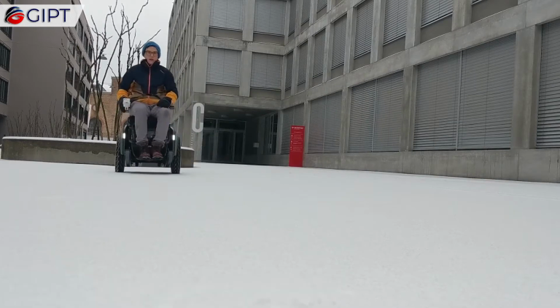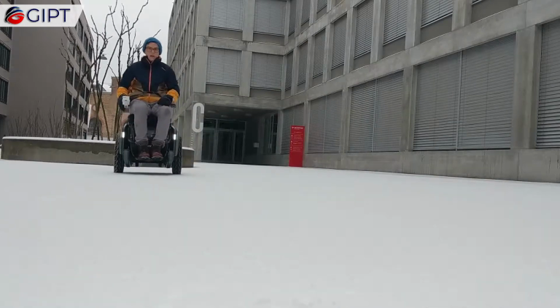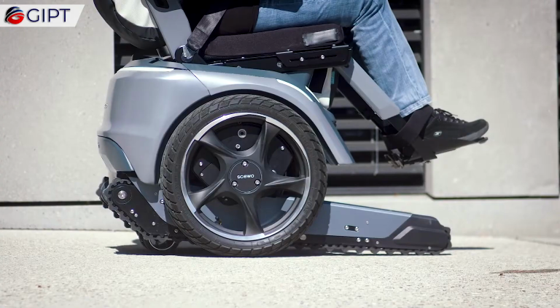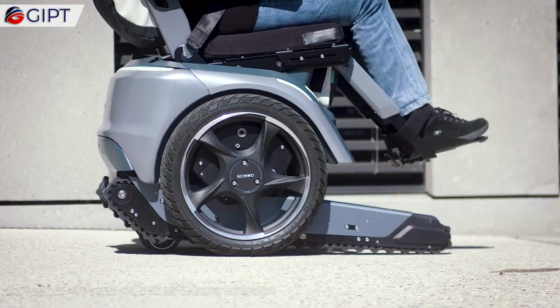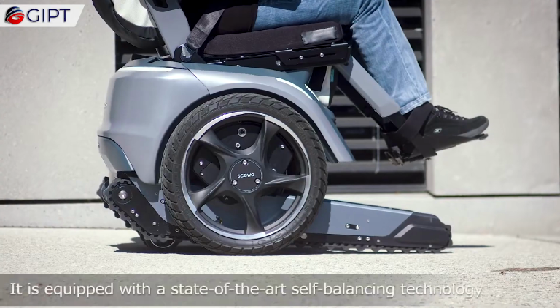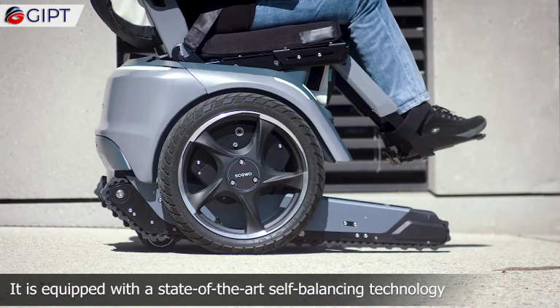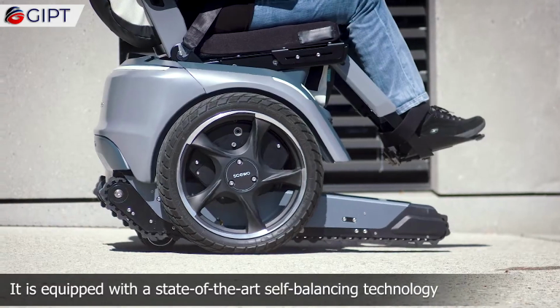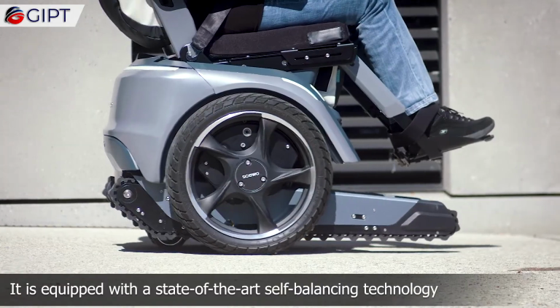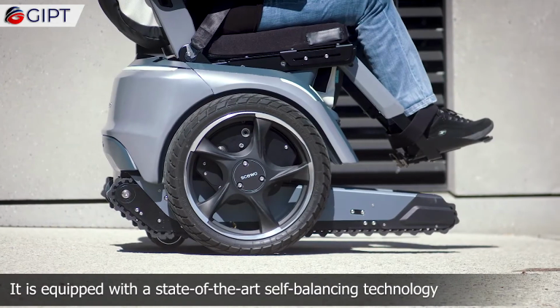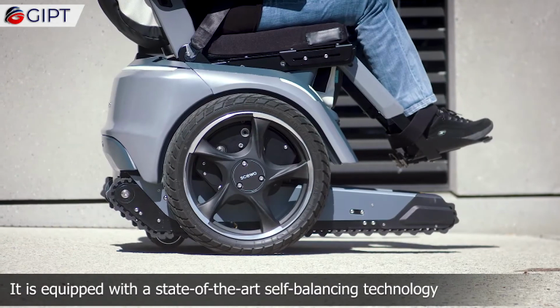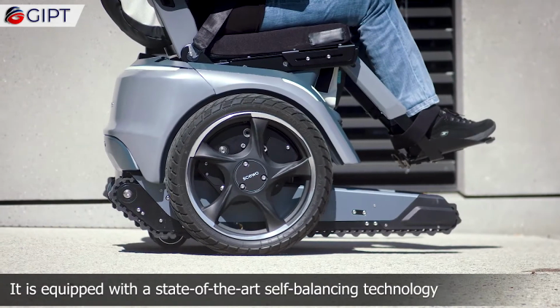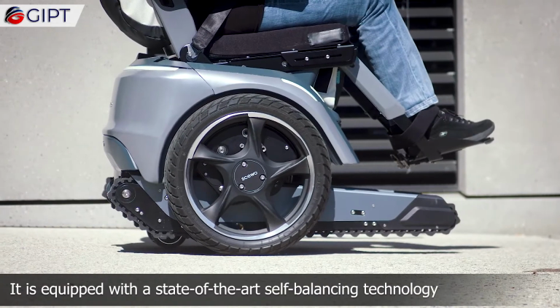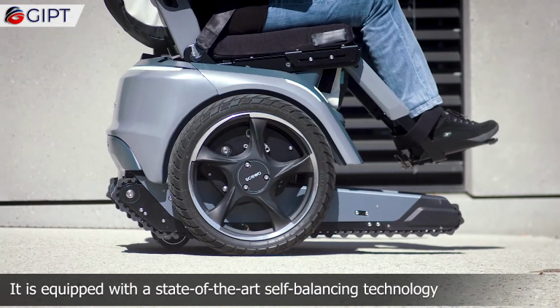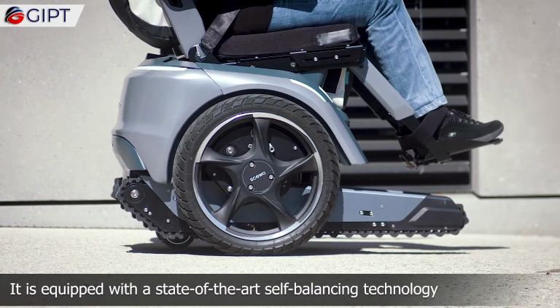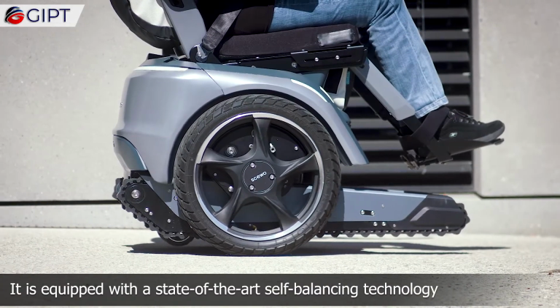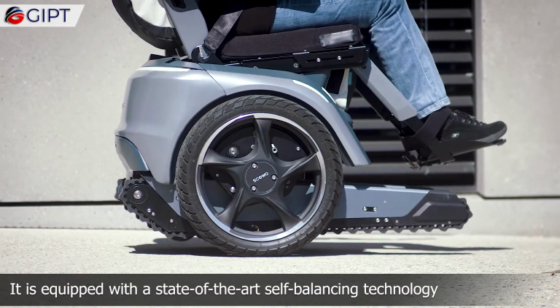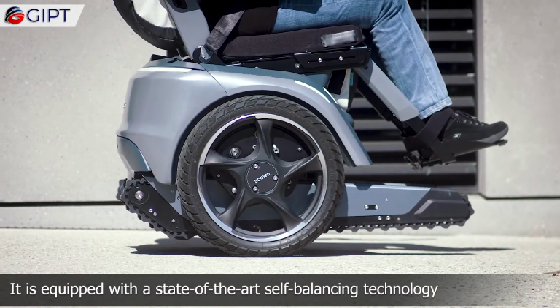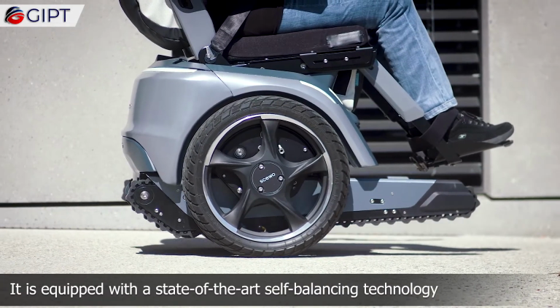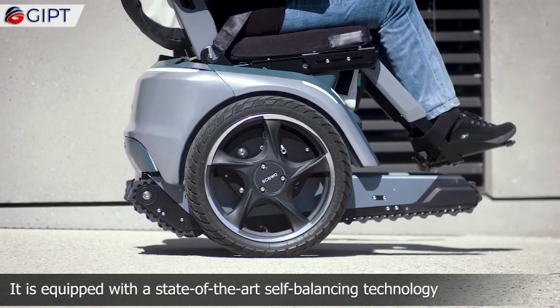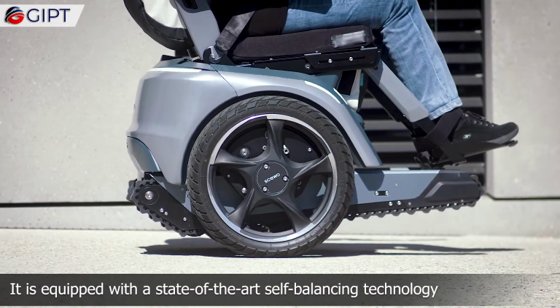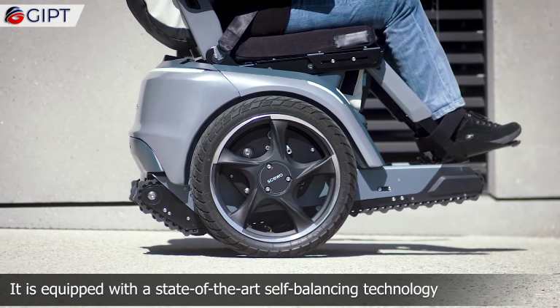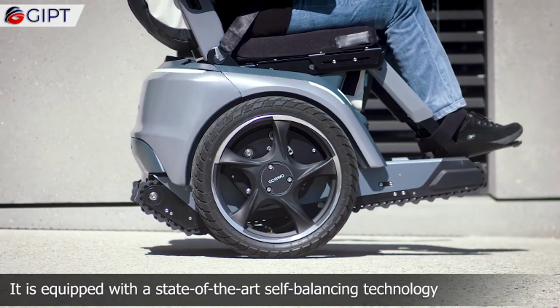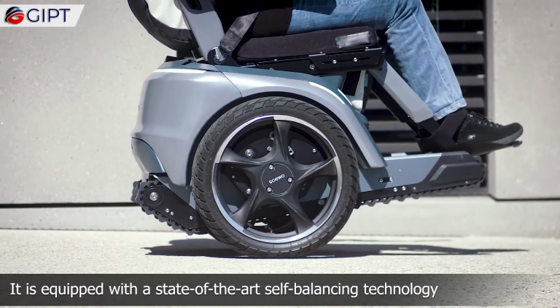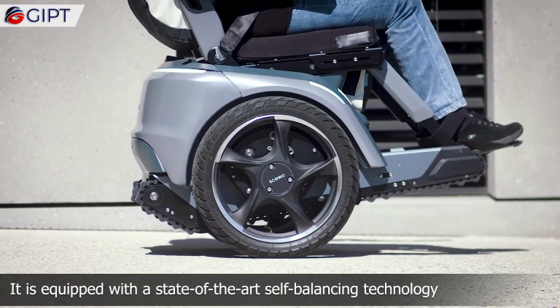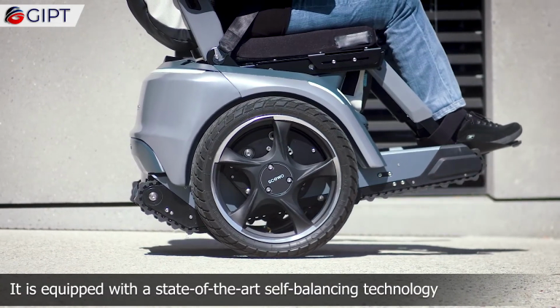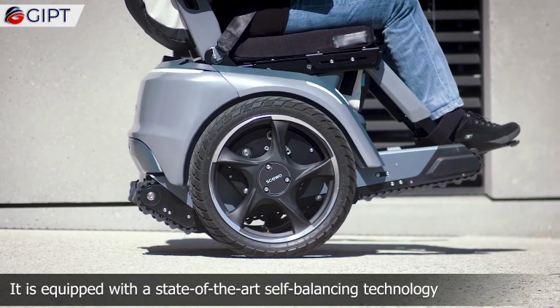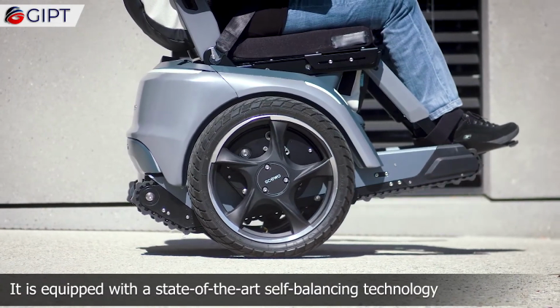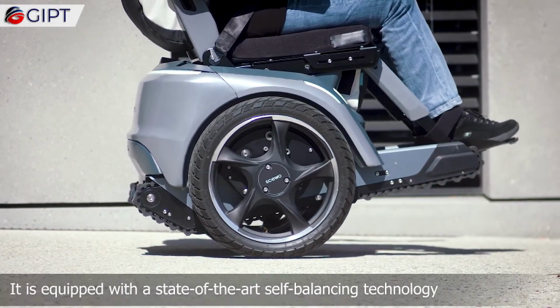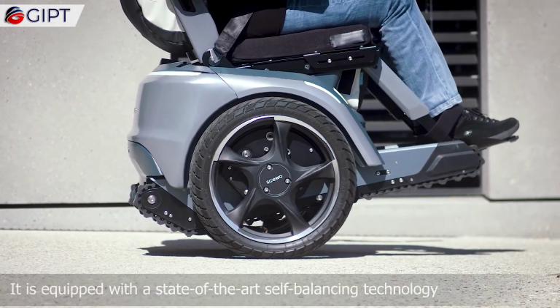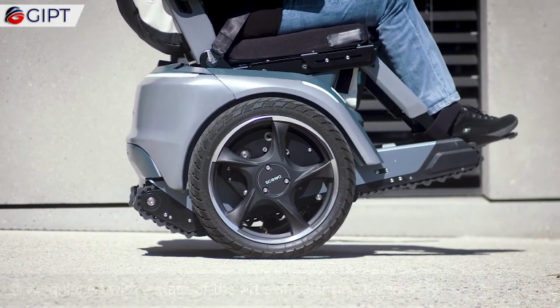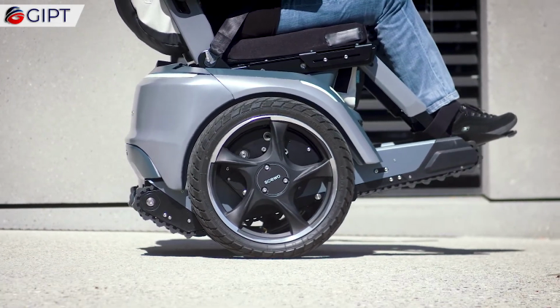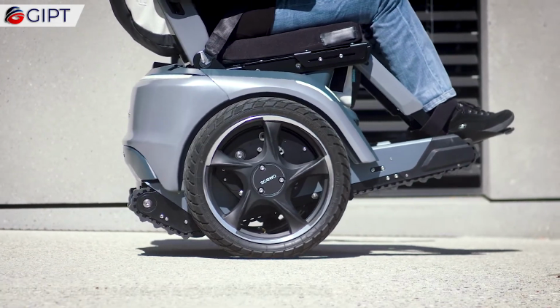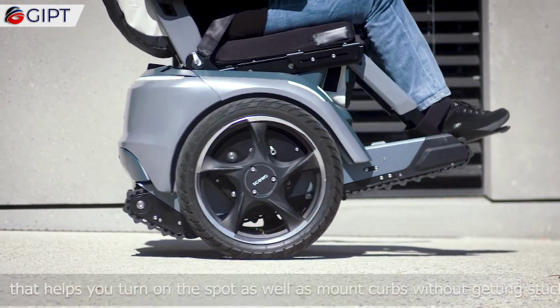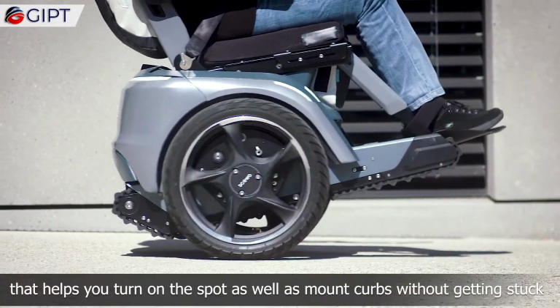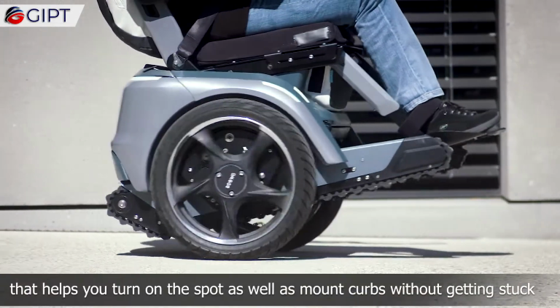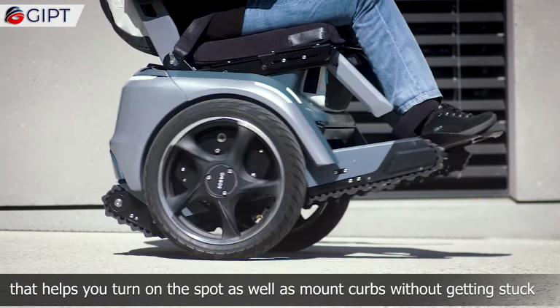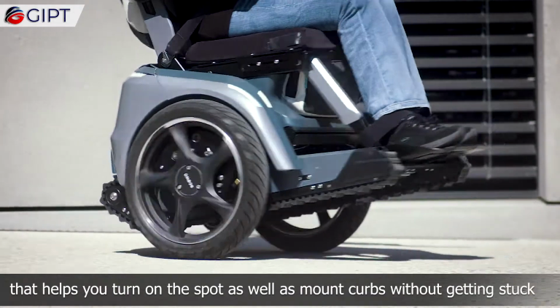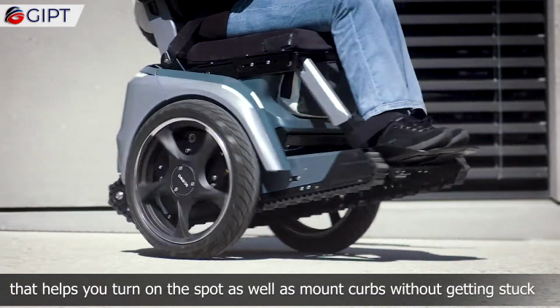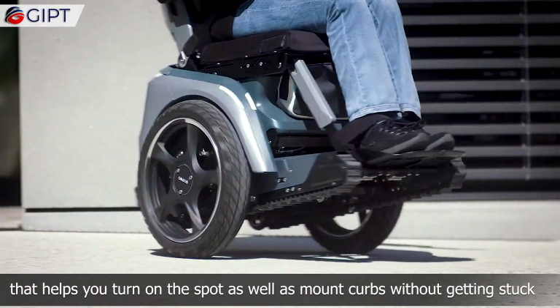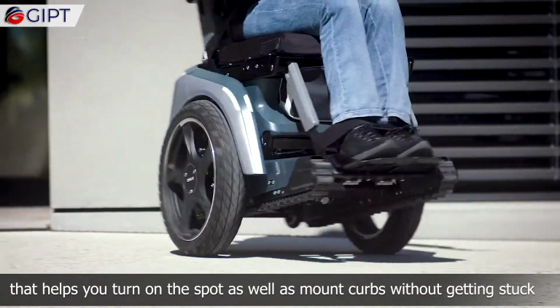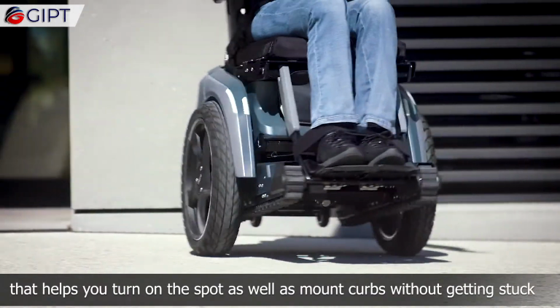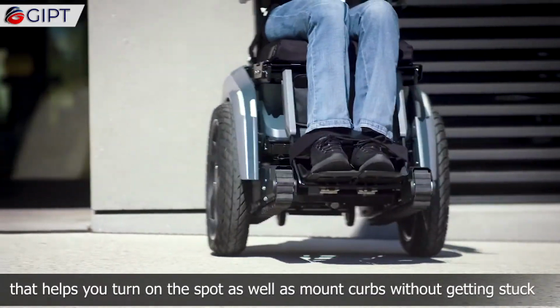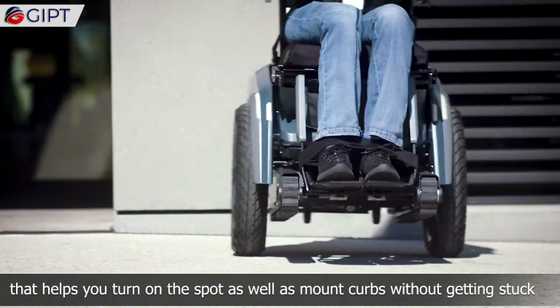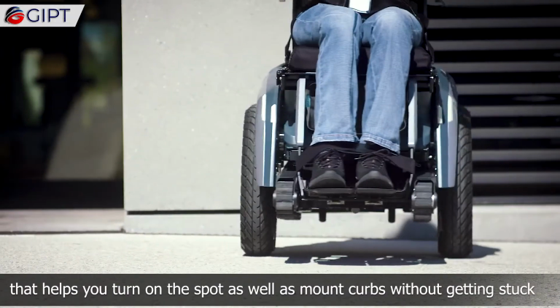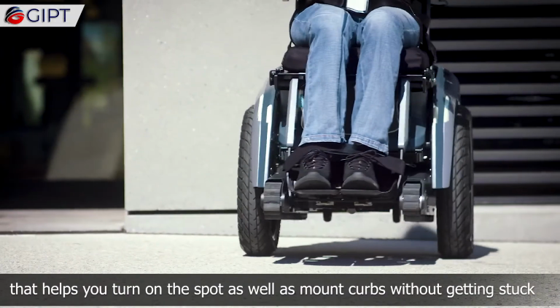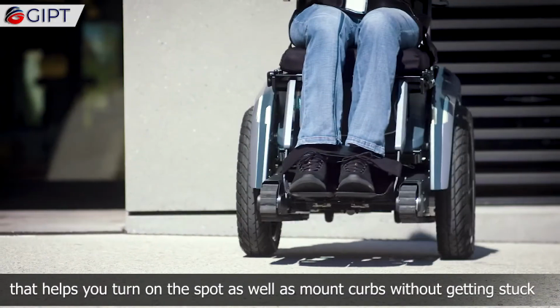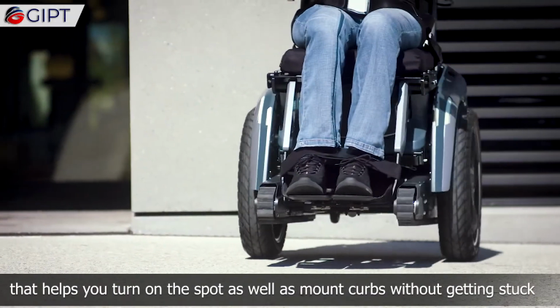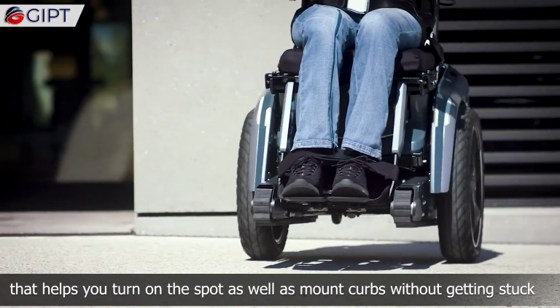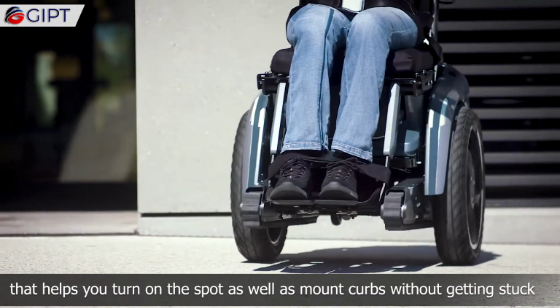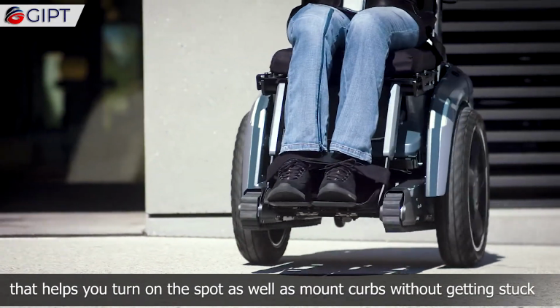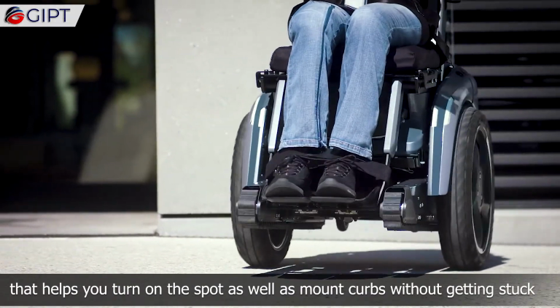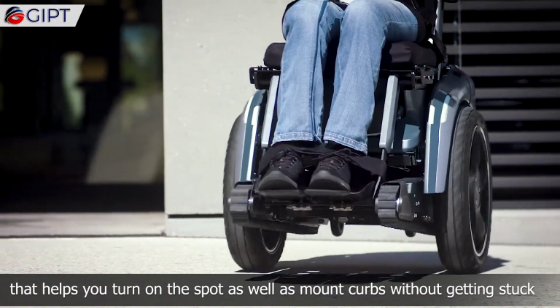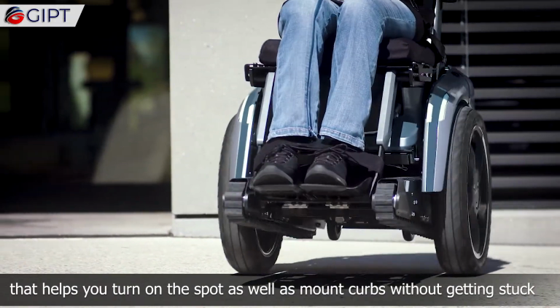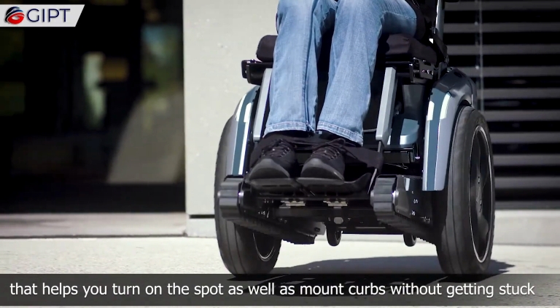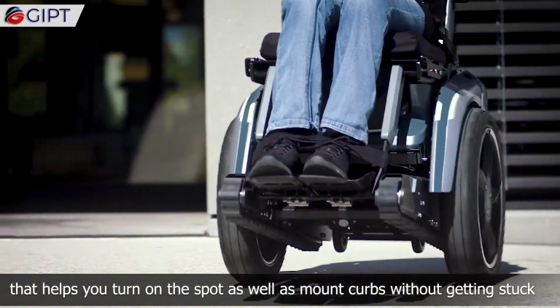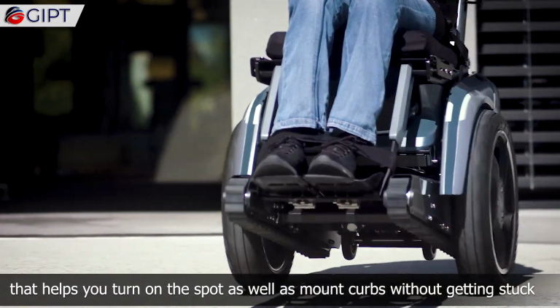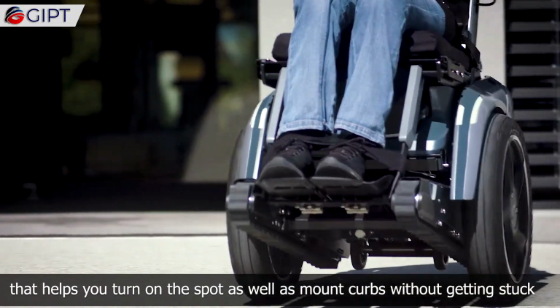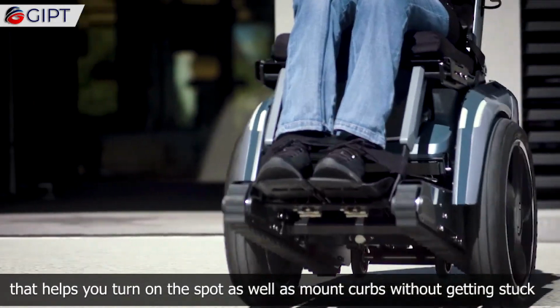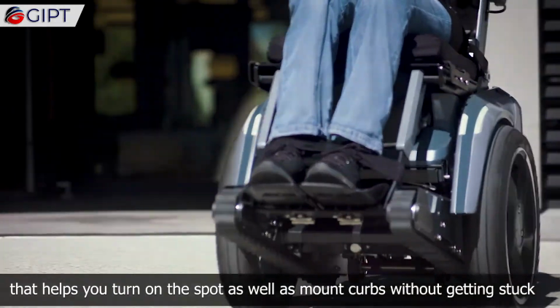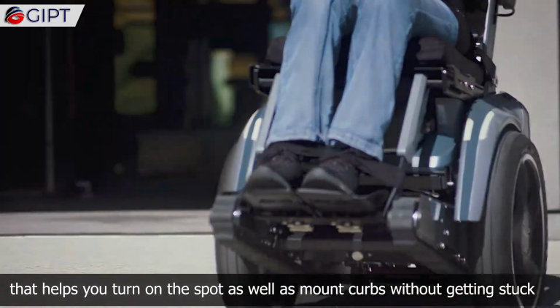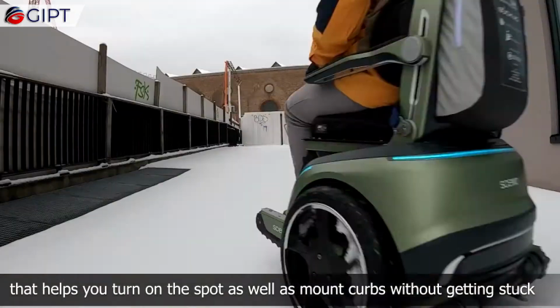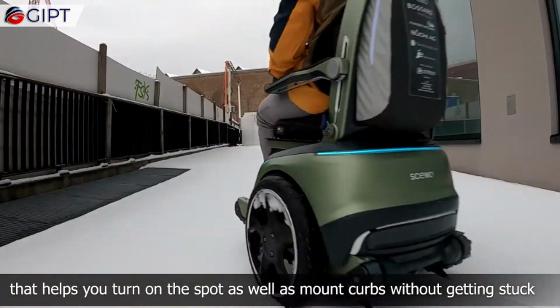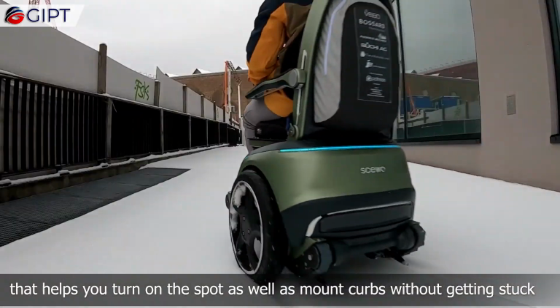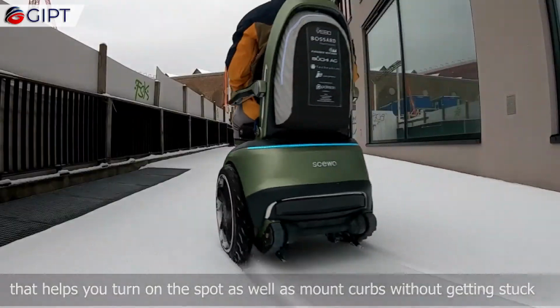It is equipped with state-of-the-art self-balancing technology that helps you turn on the spot, as well as mount curbs without getting stuck.